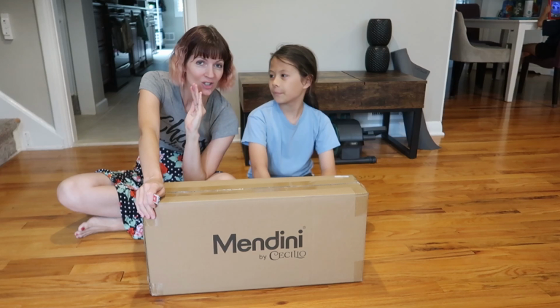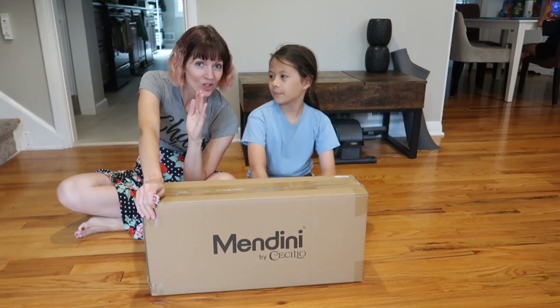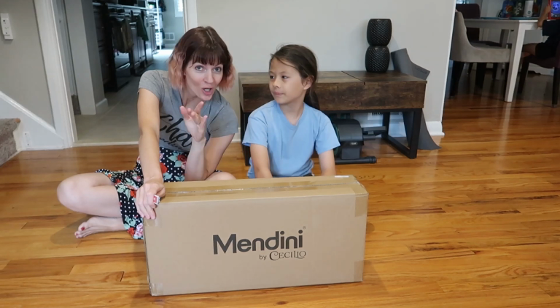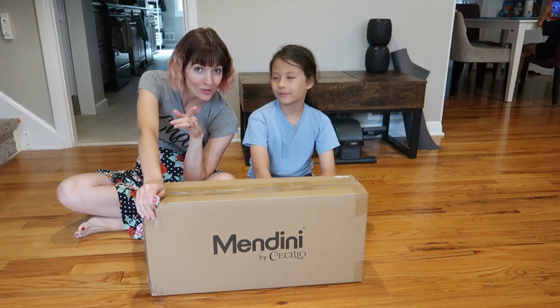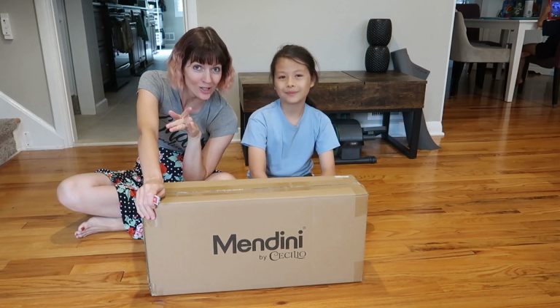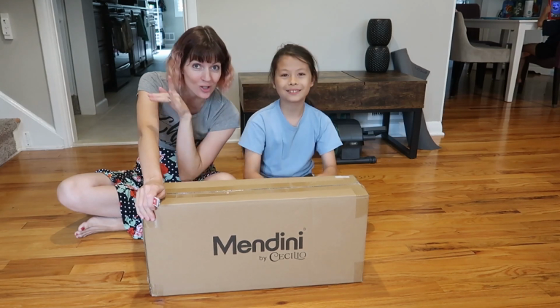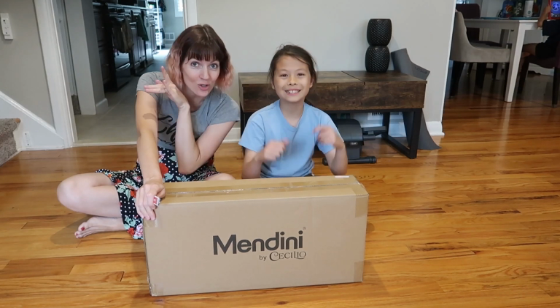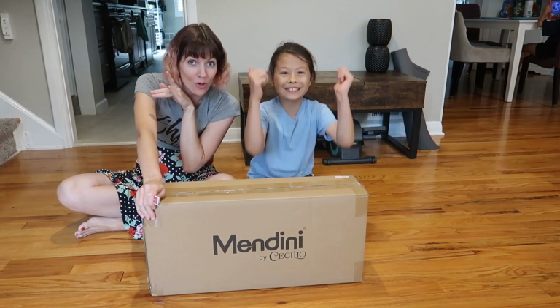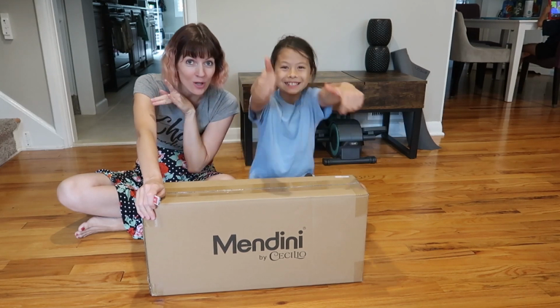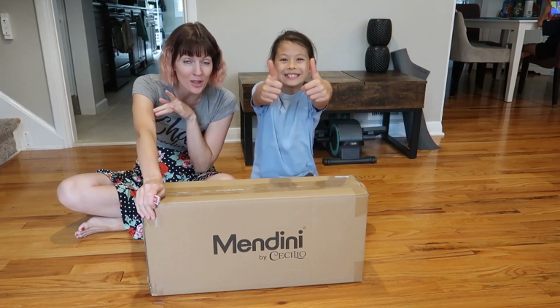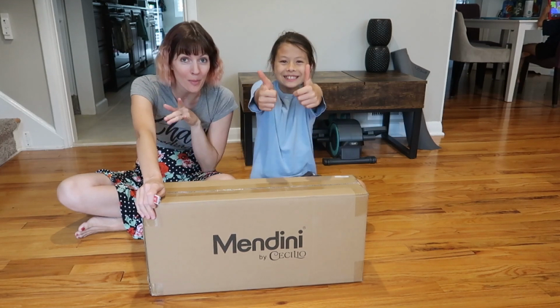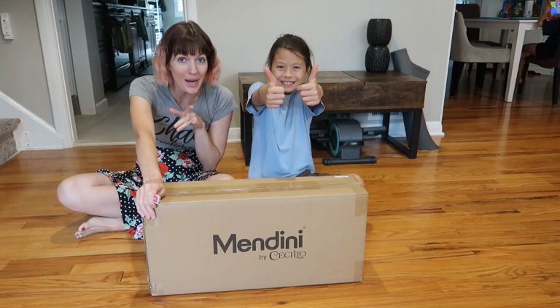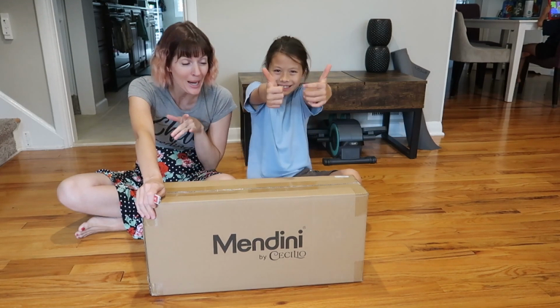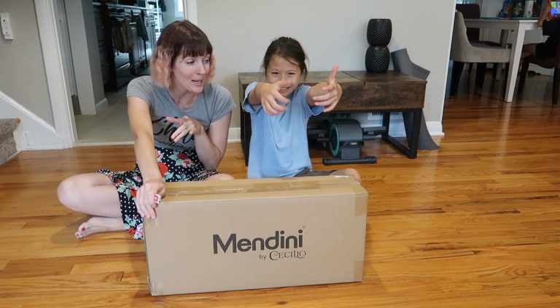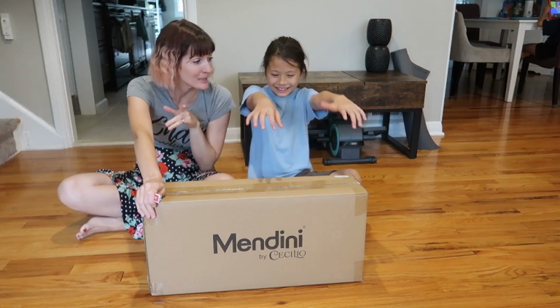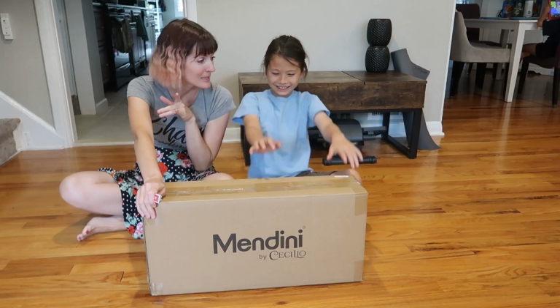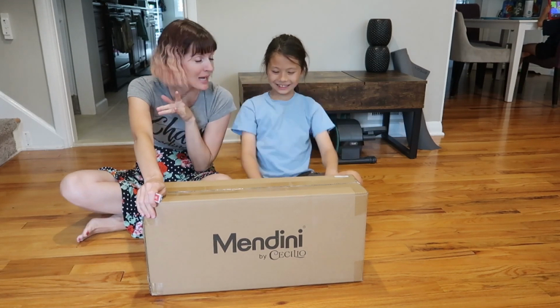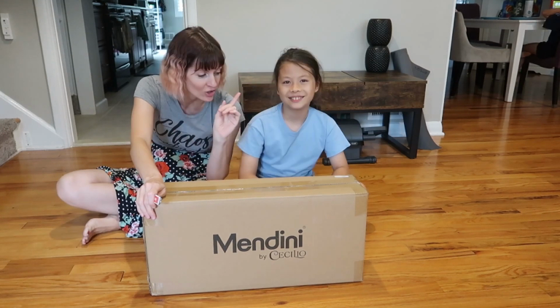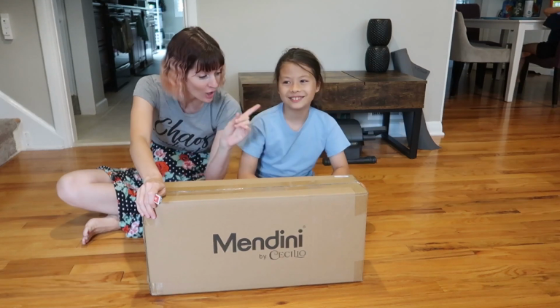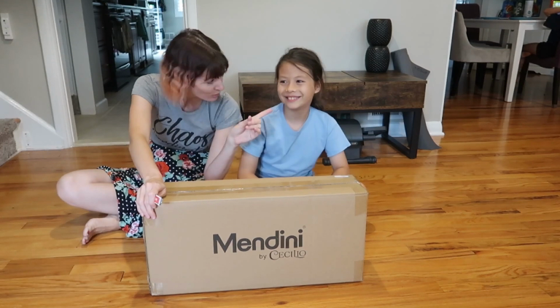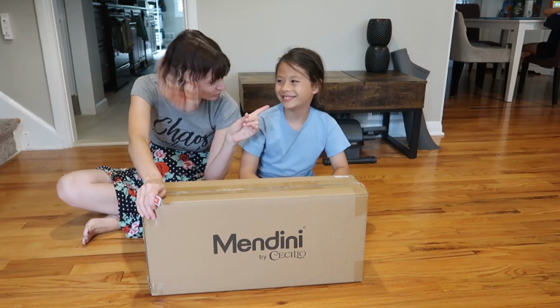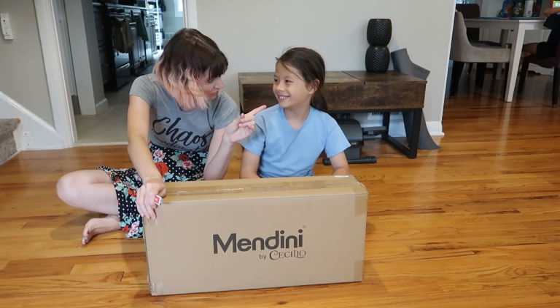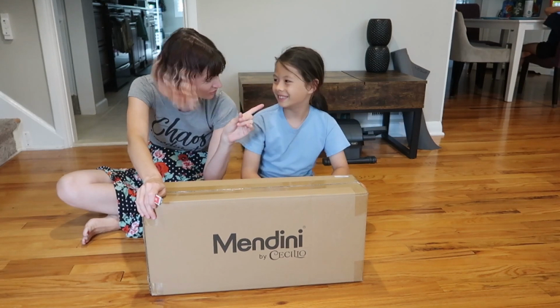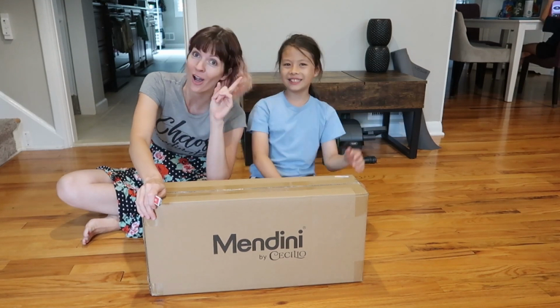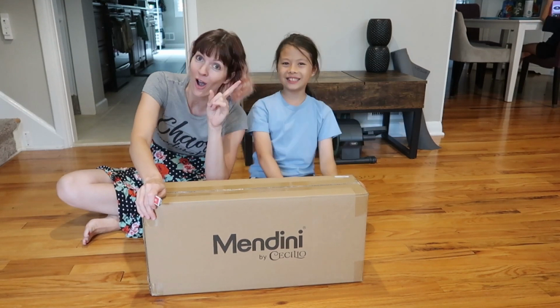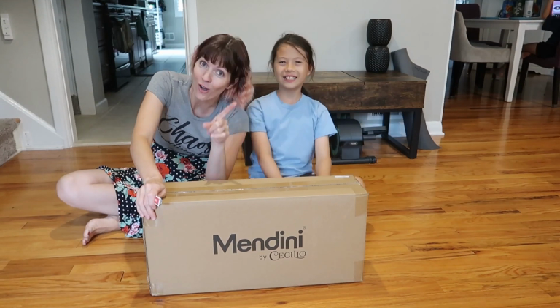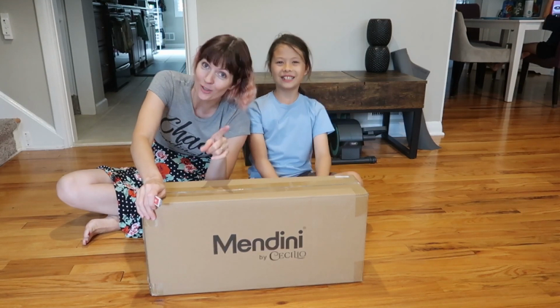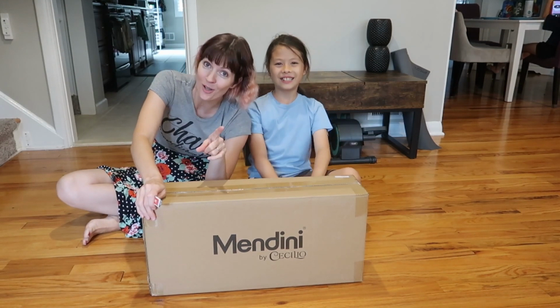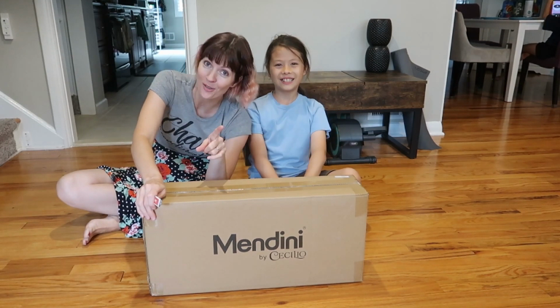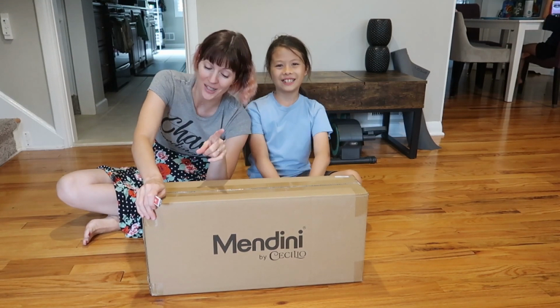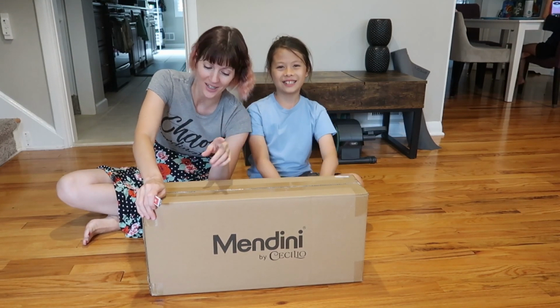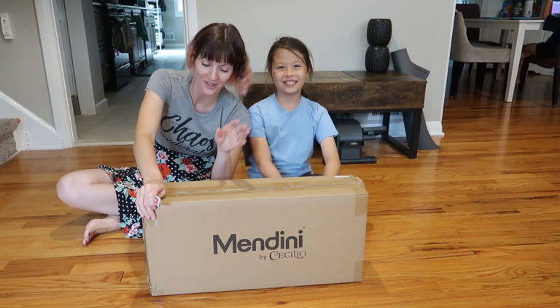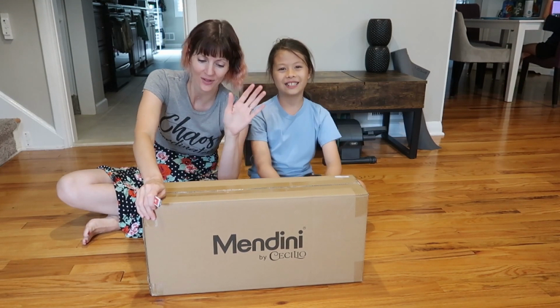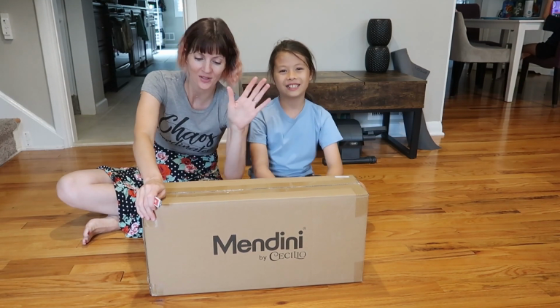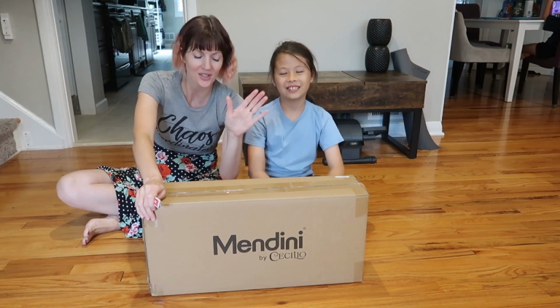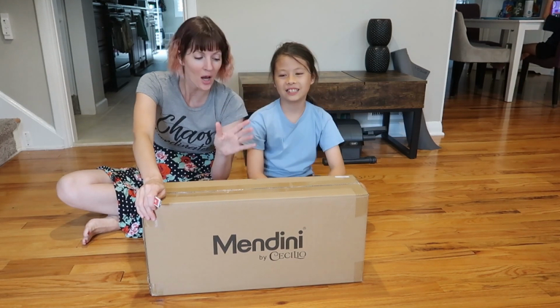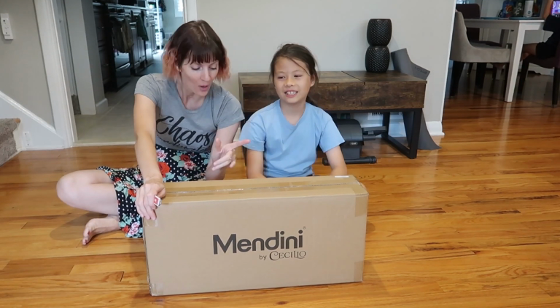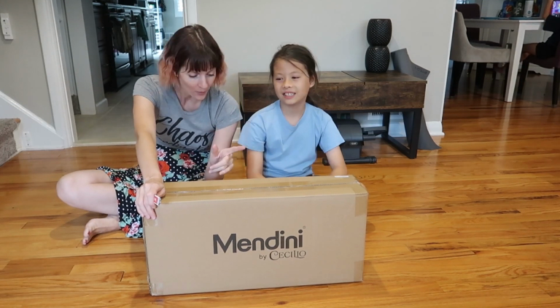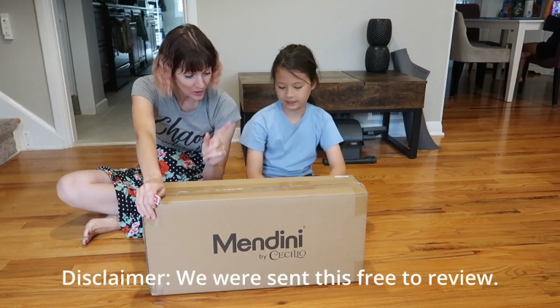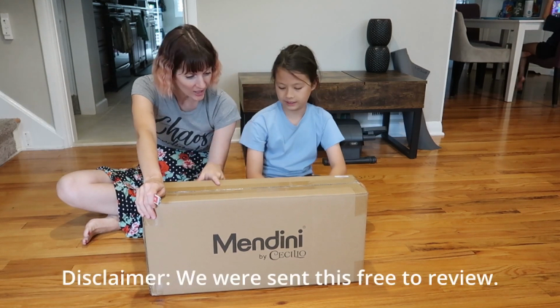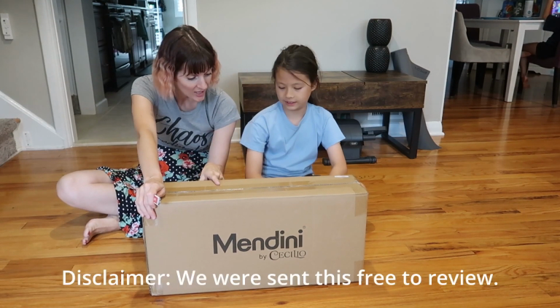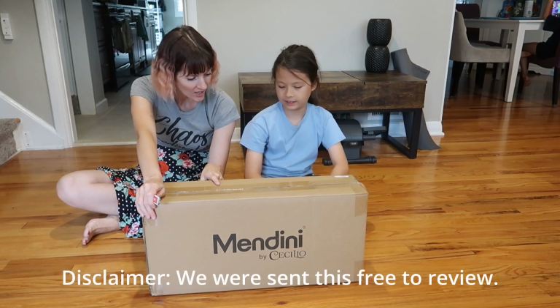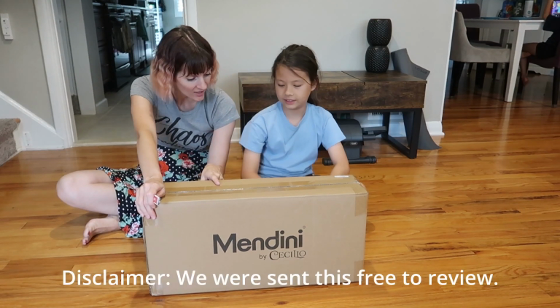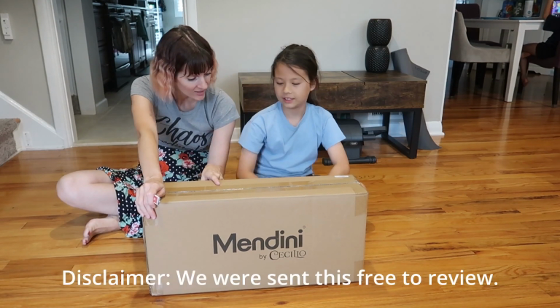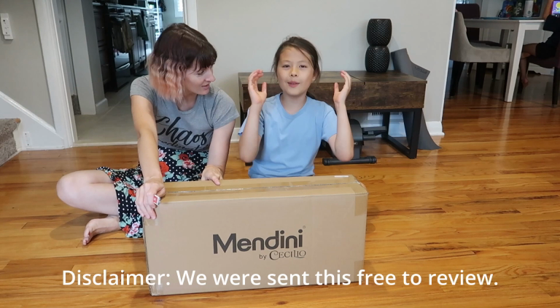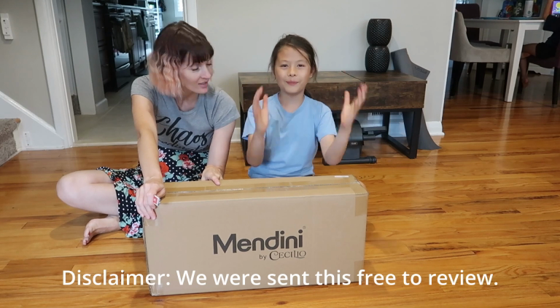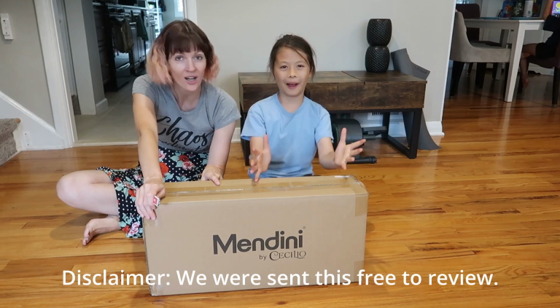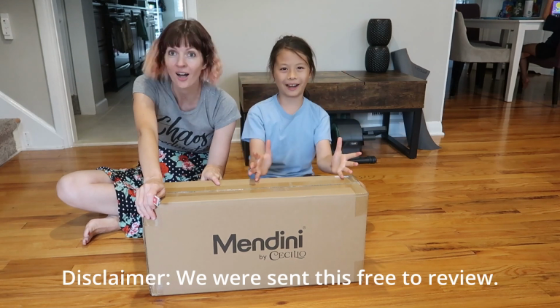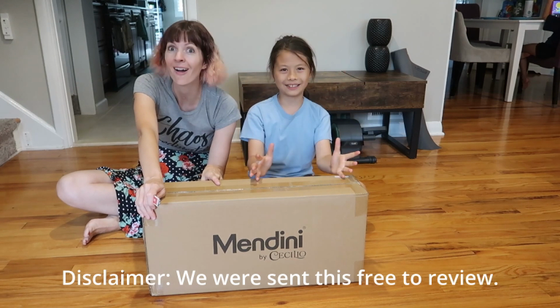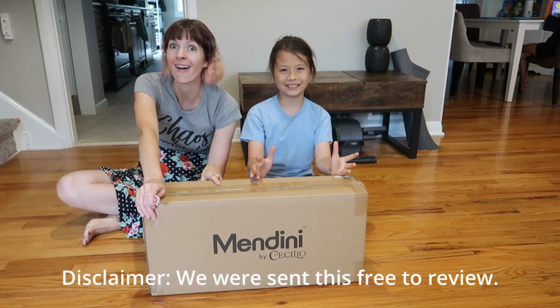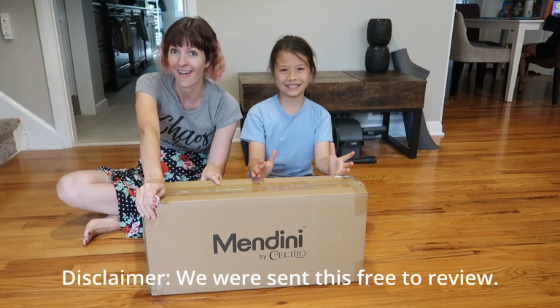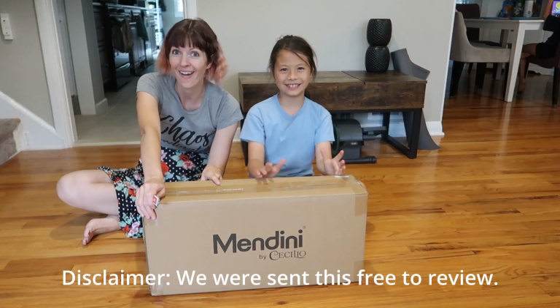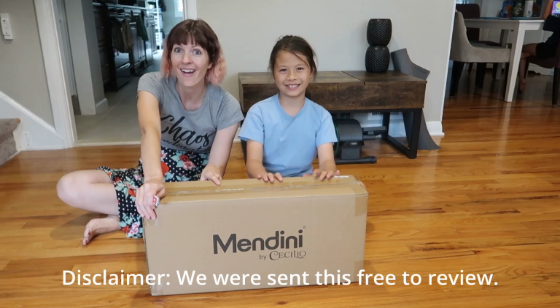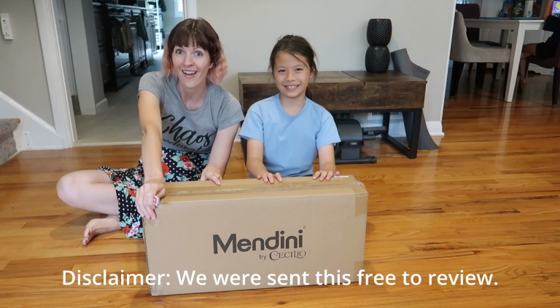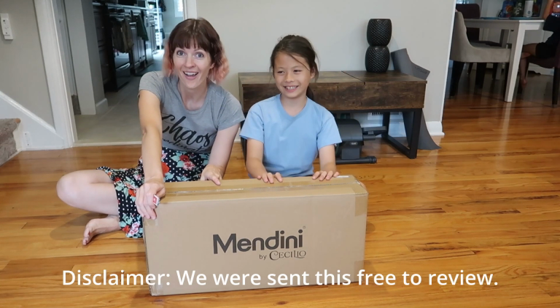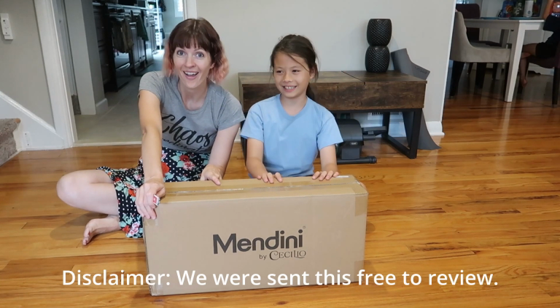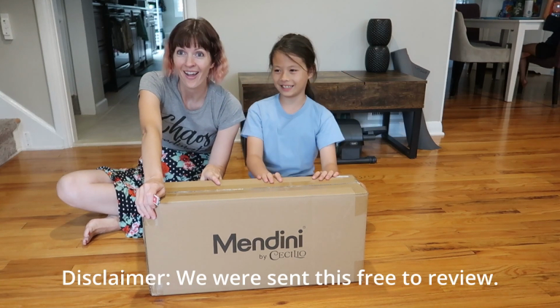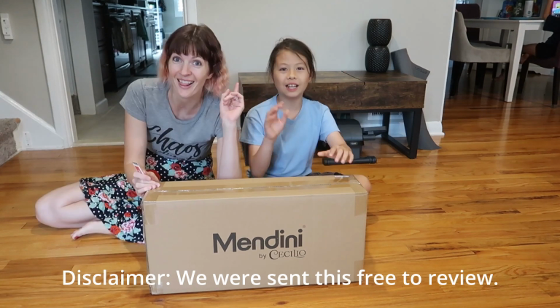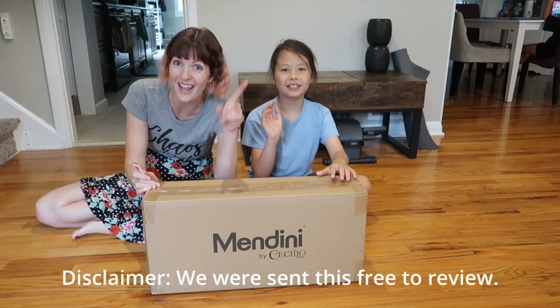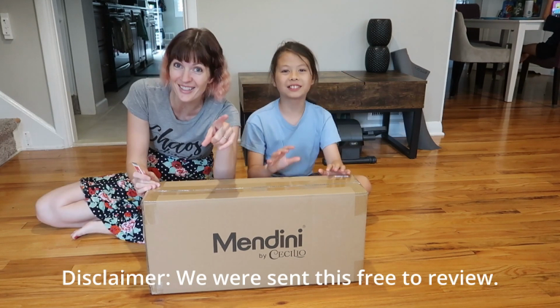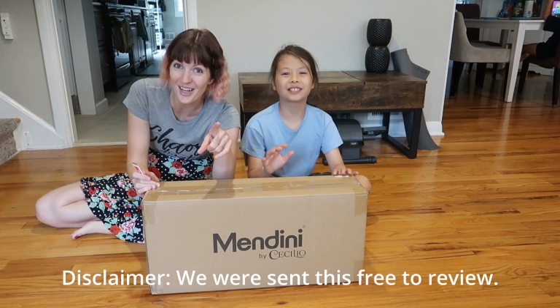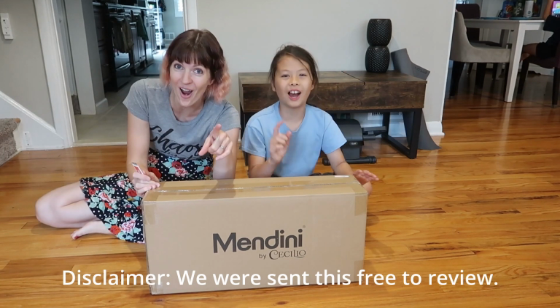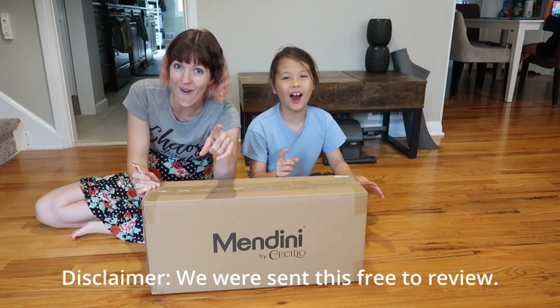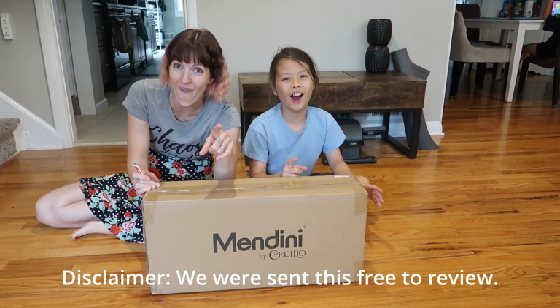He's chosen to join the band, and he chose the alto saxophone. So we're gonna unbox this thing. Let's go!